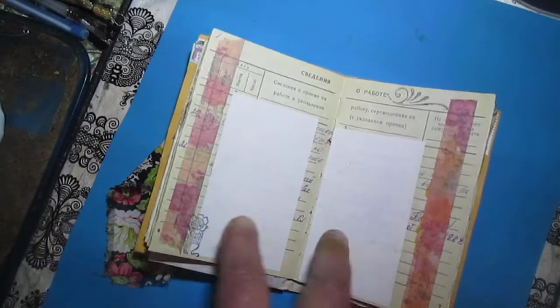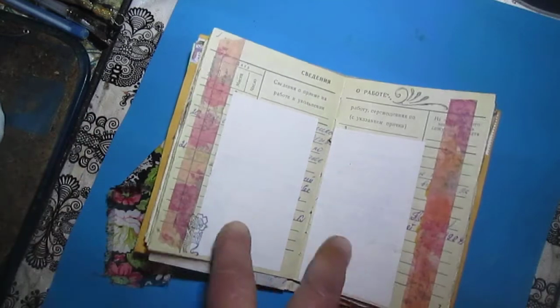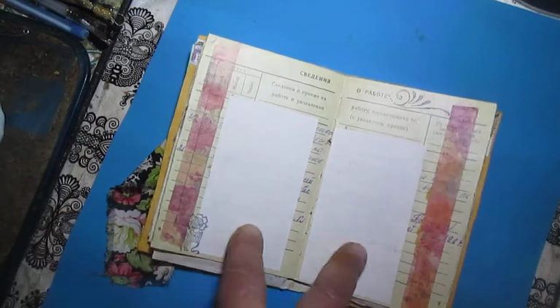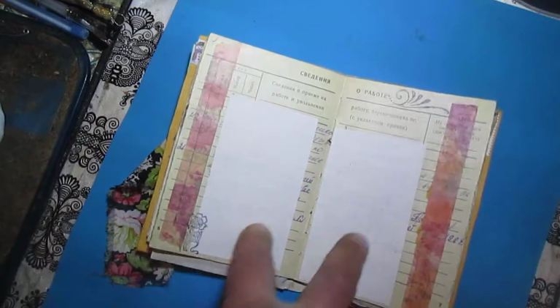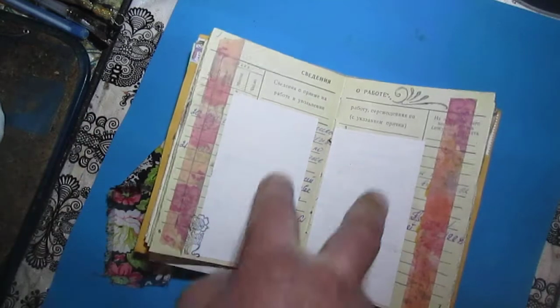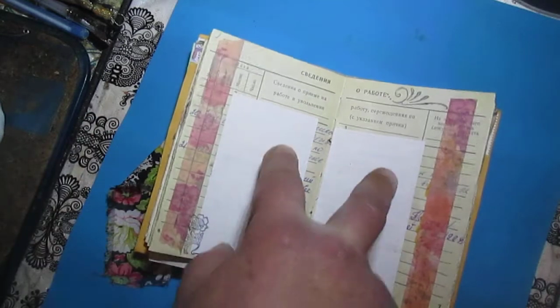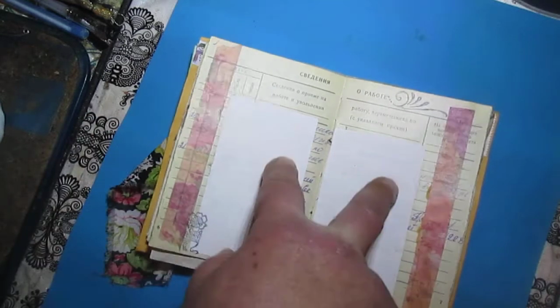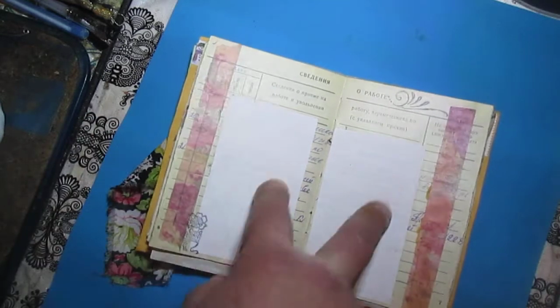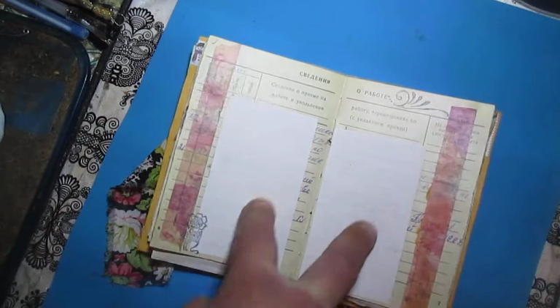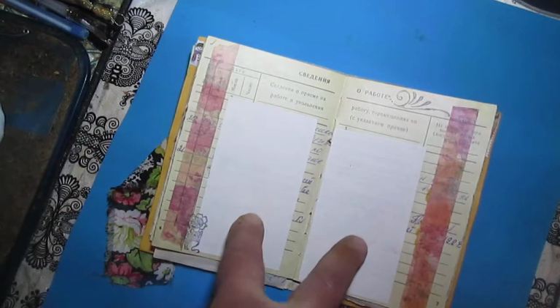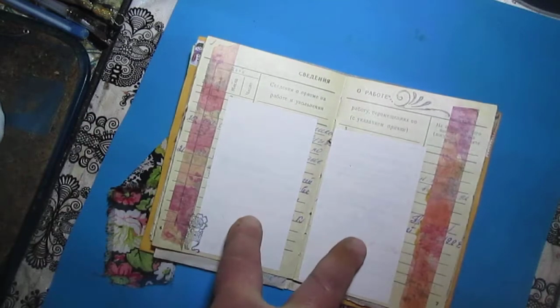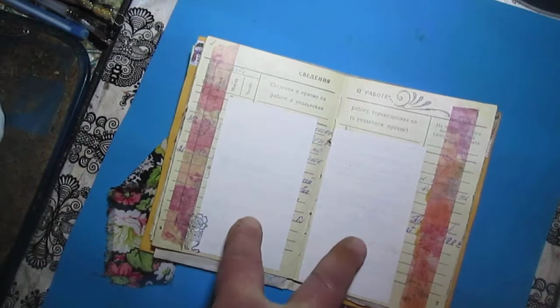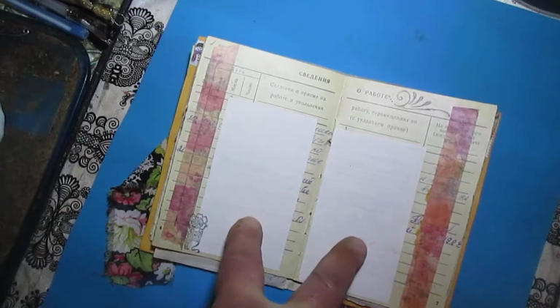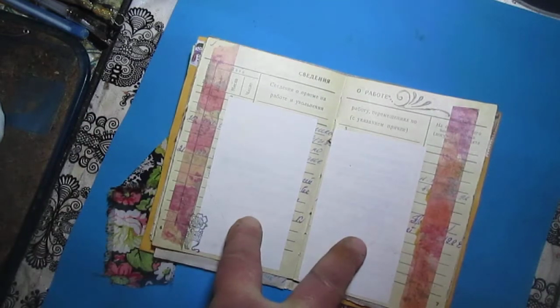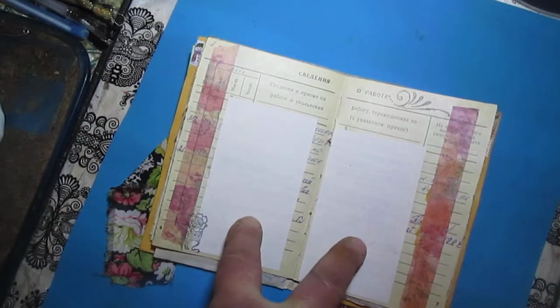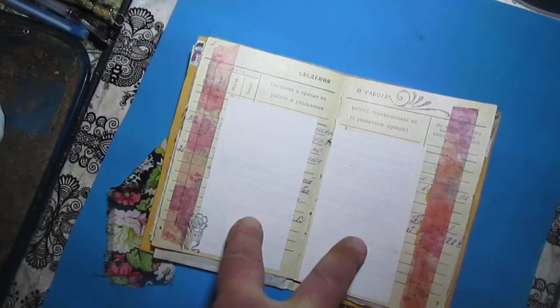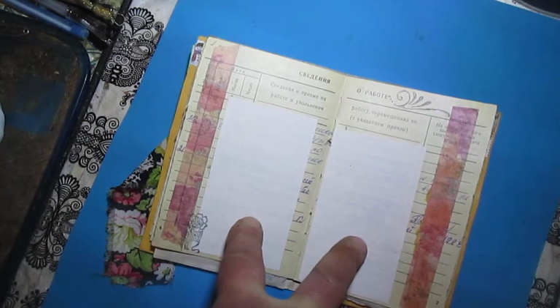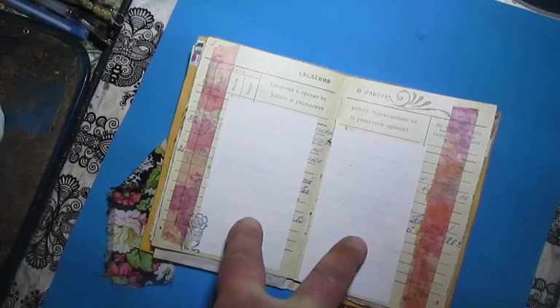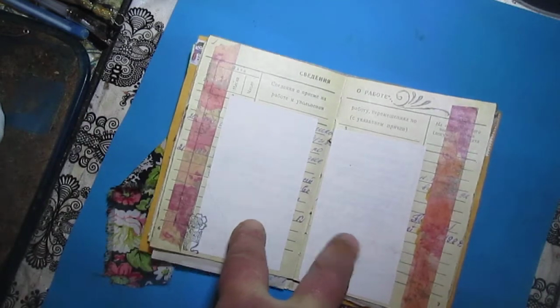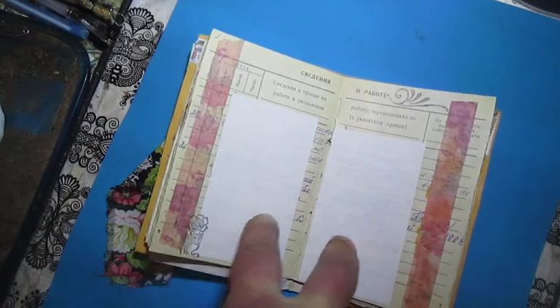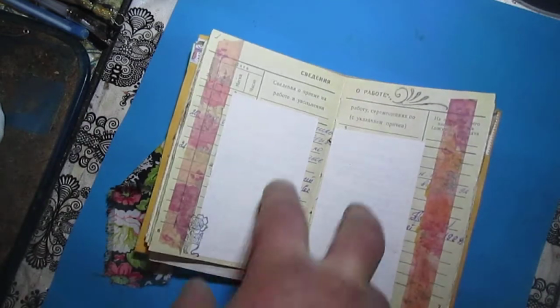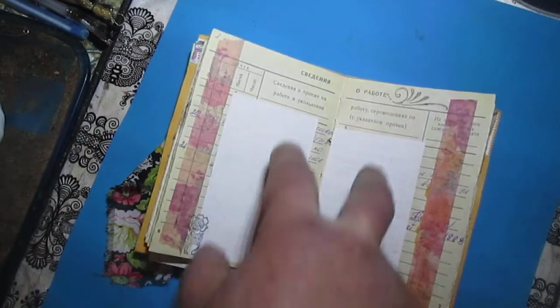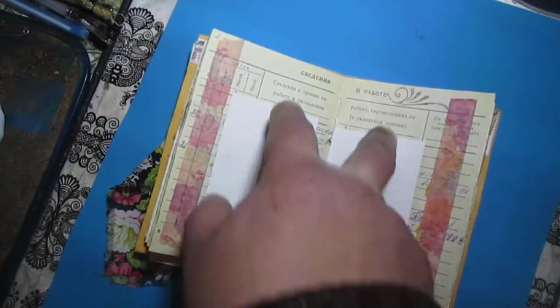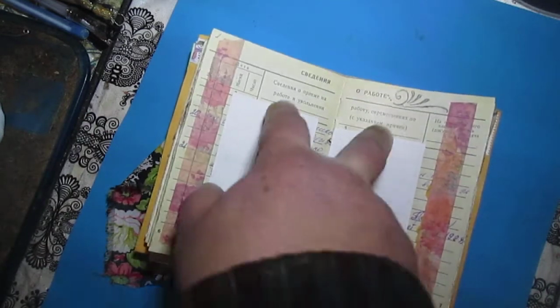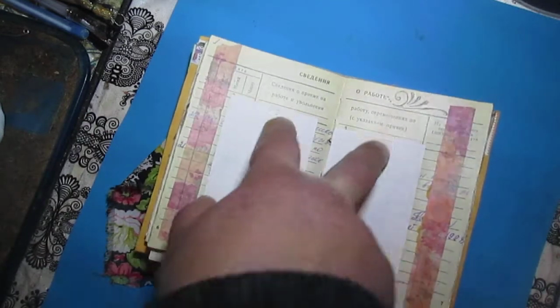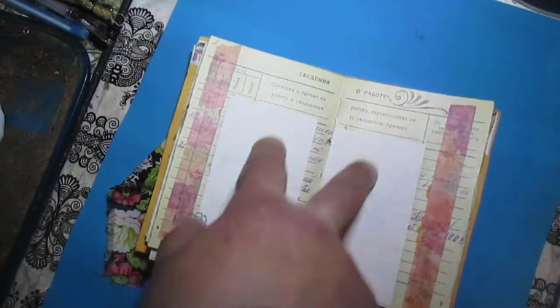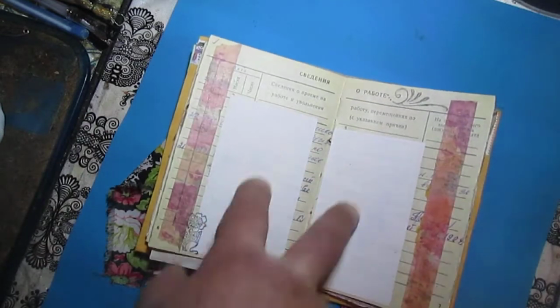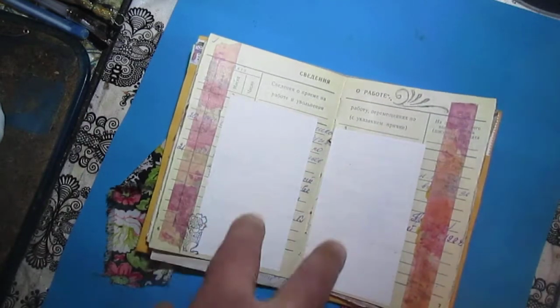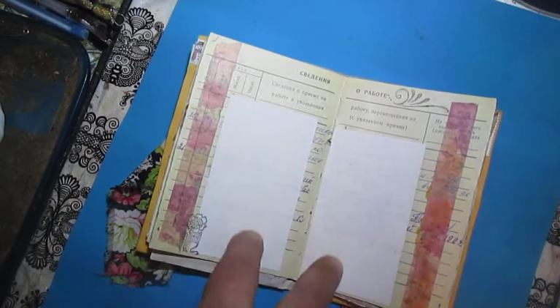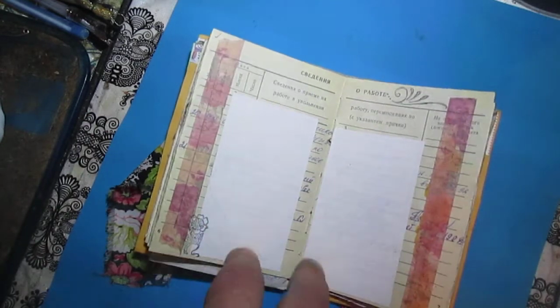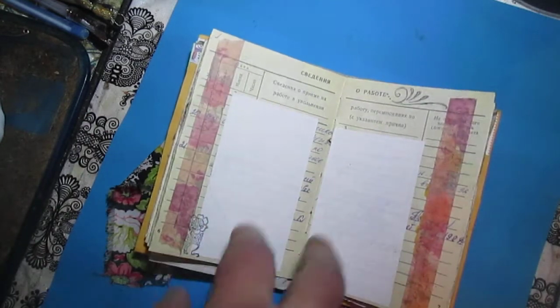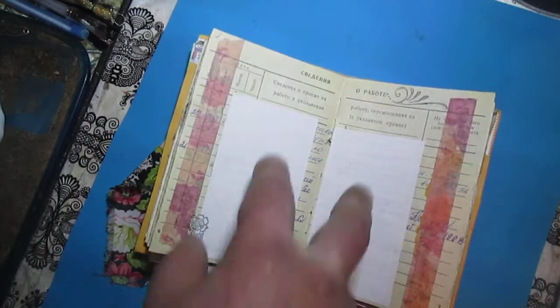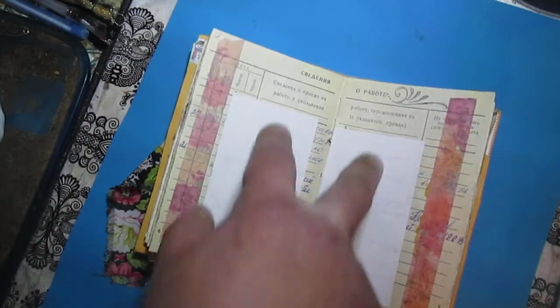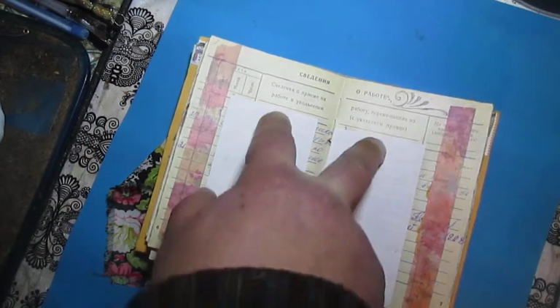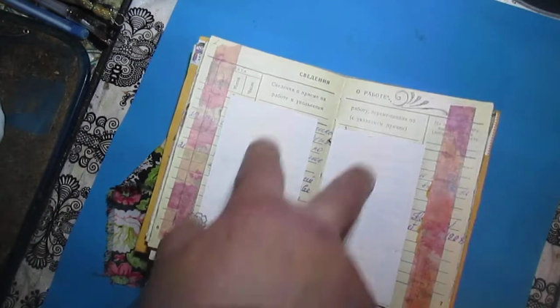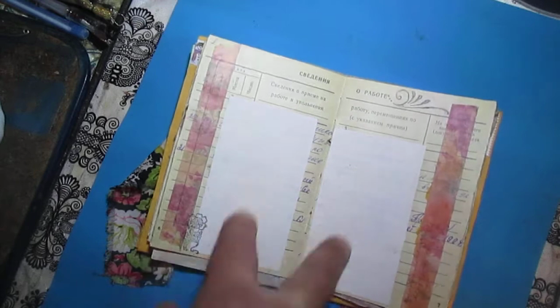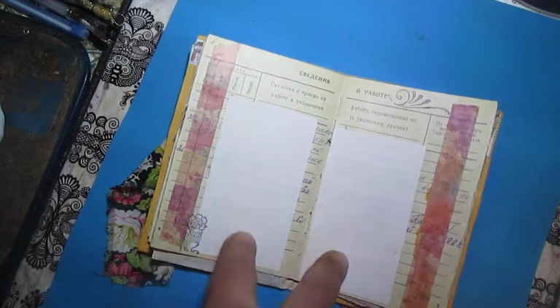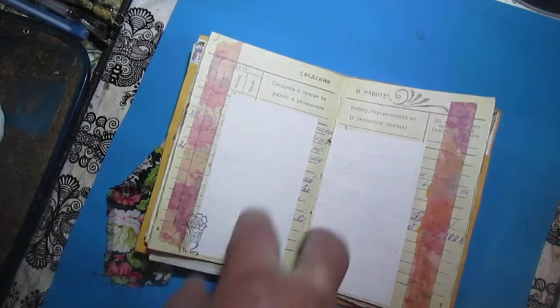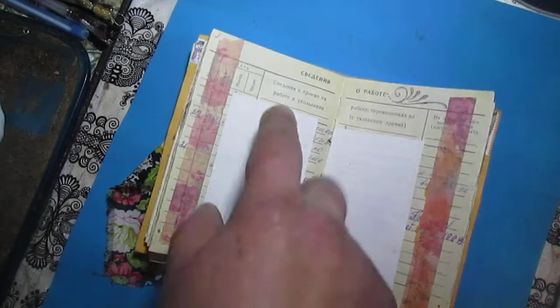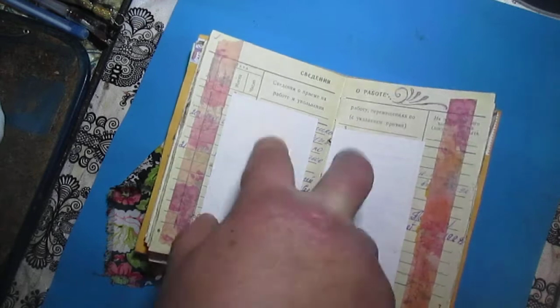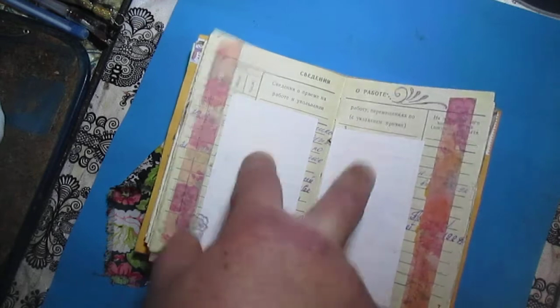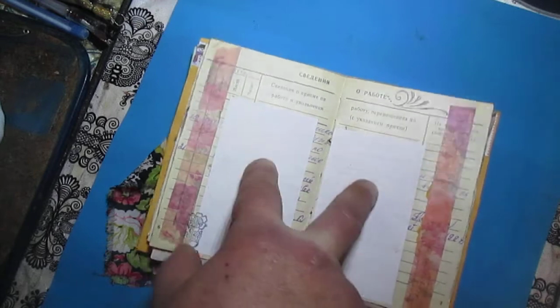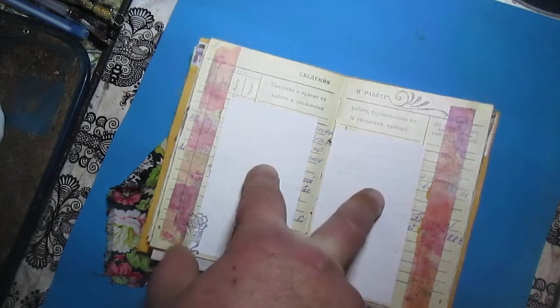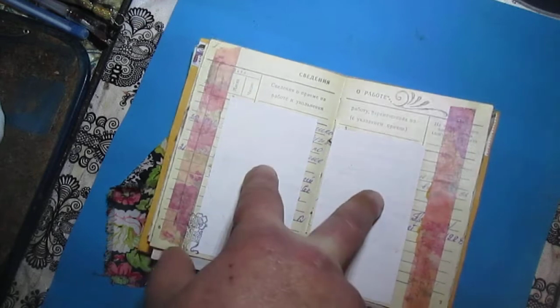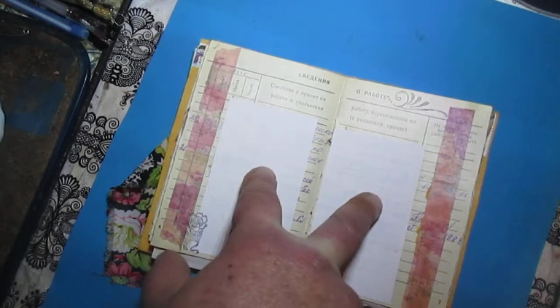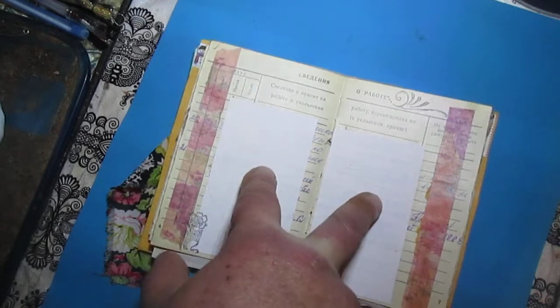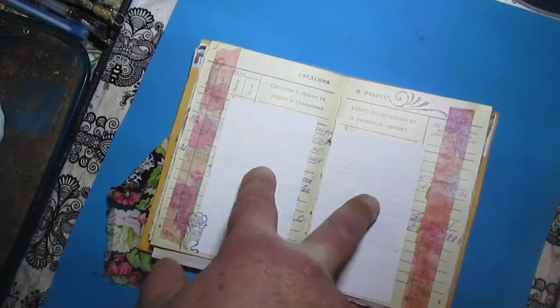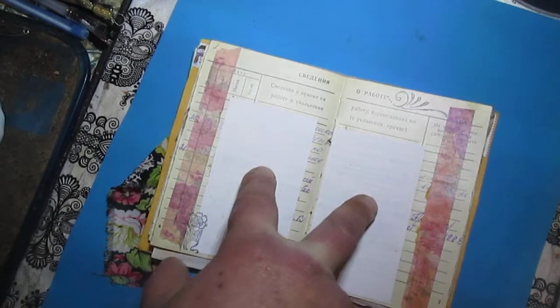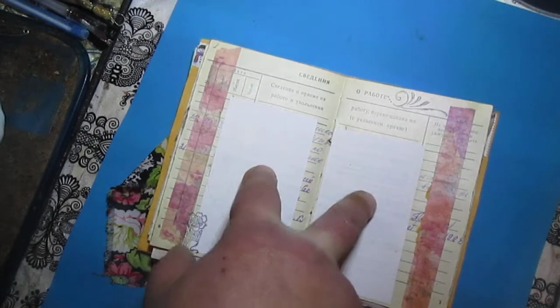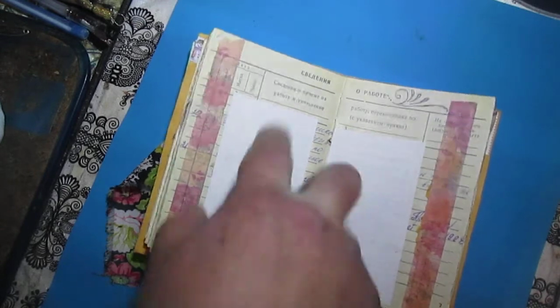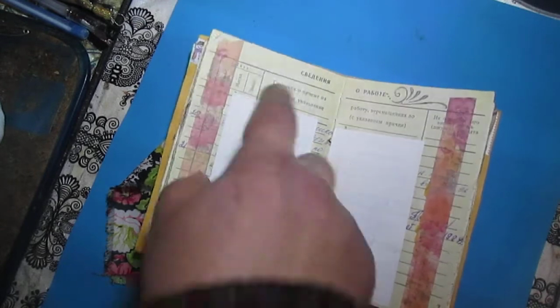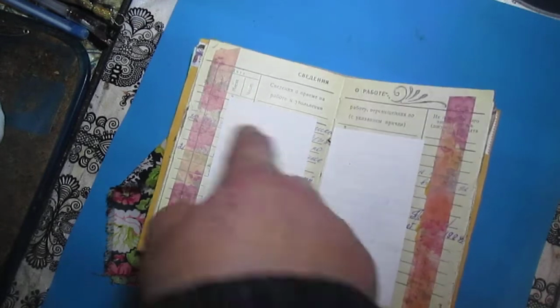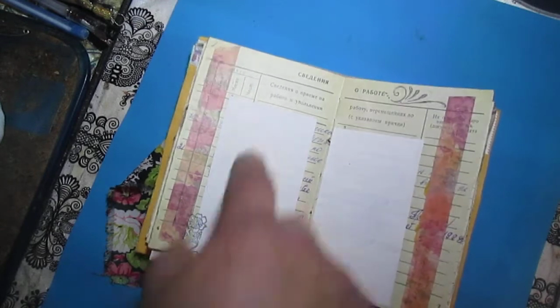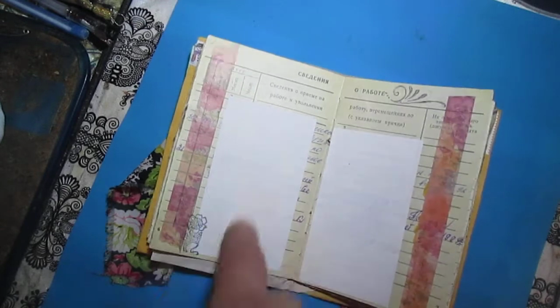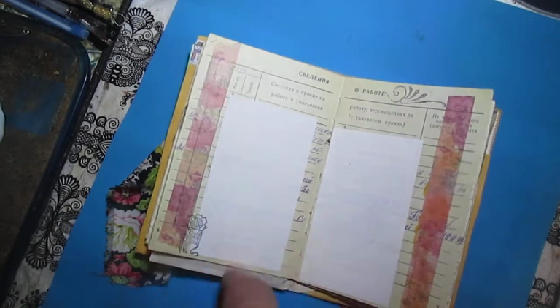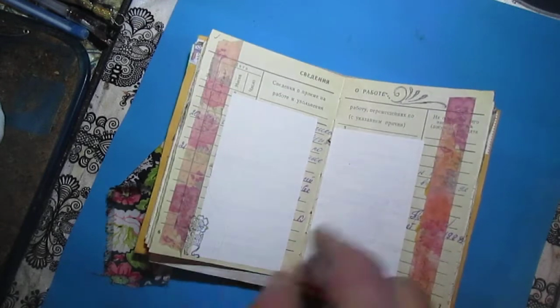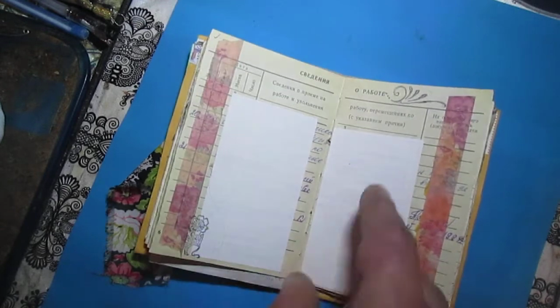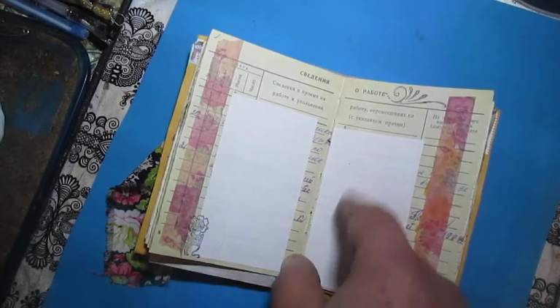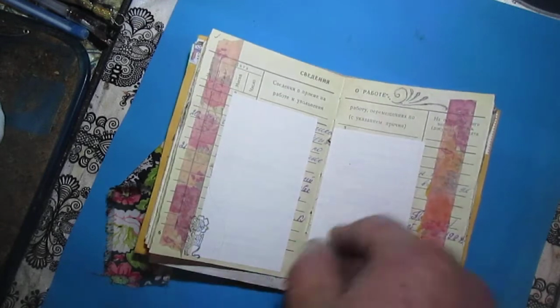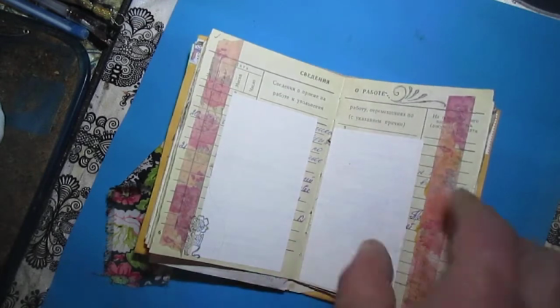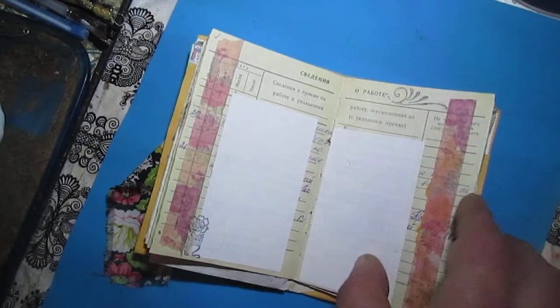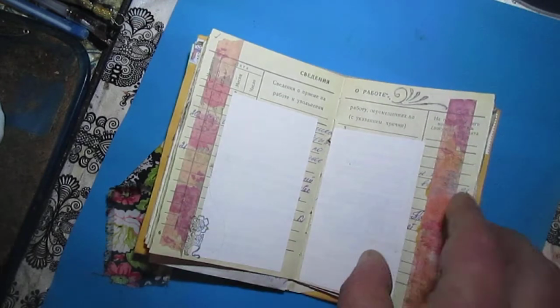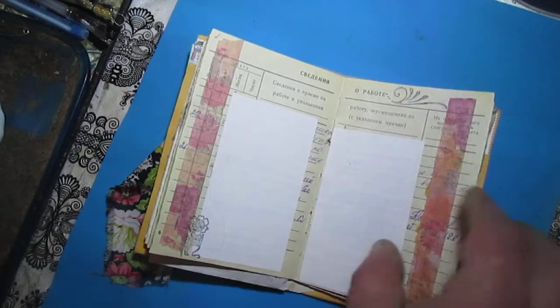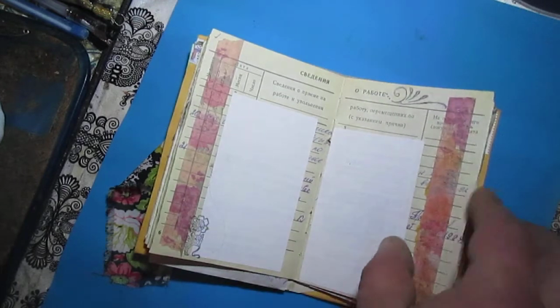Modern gem and ephemera - I found it and glued here like a space to write.